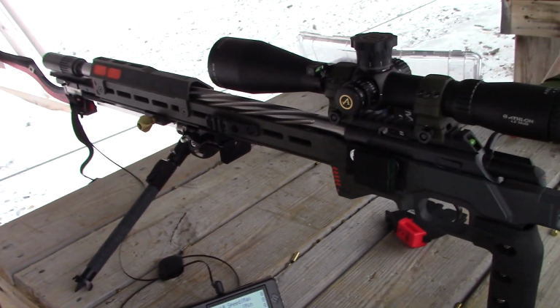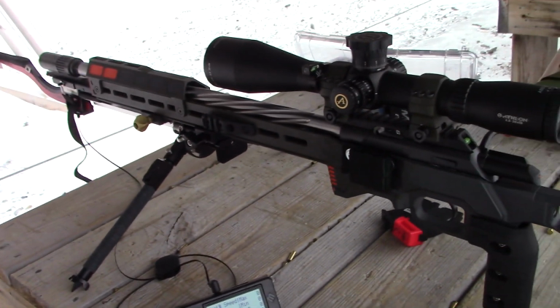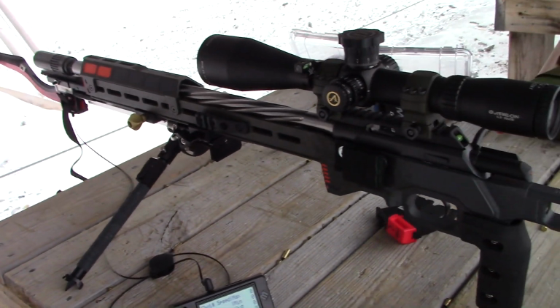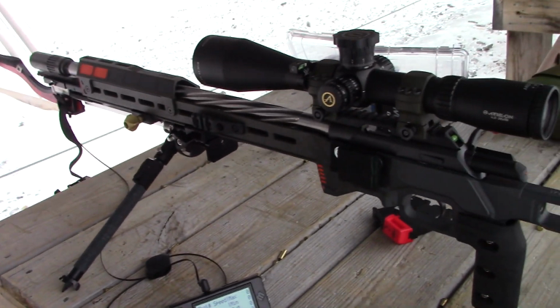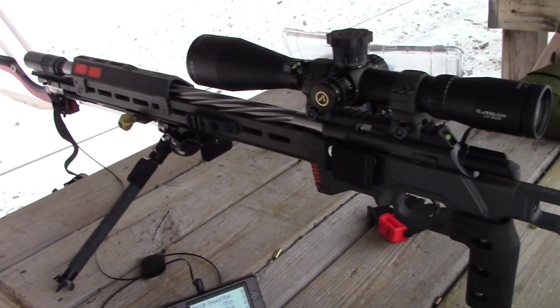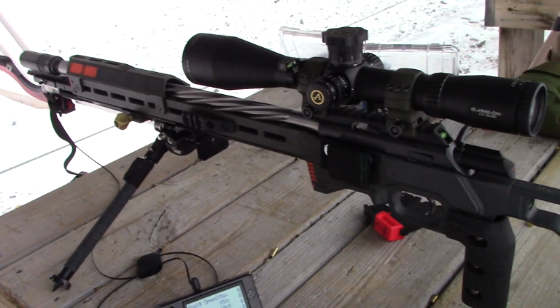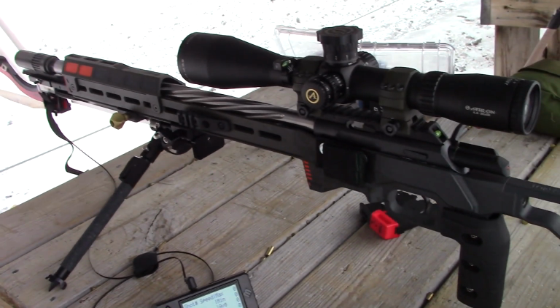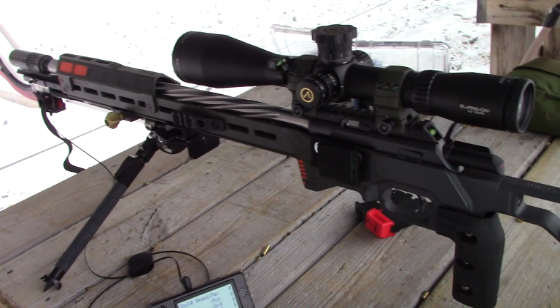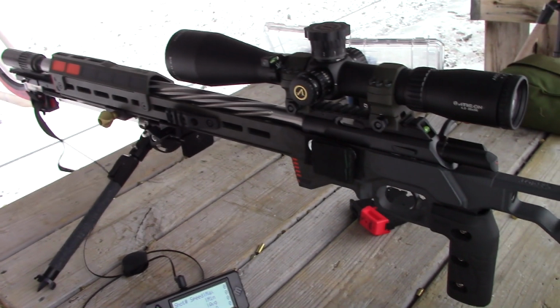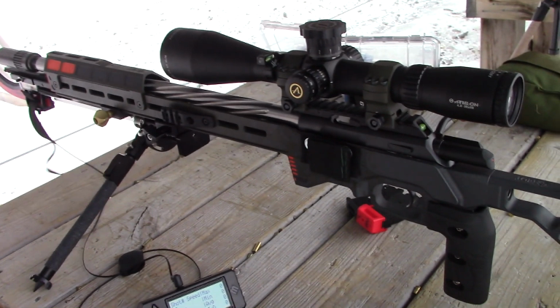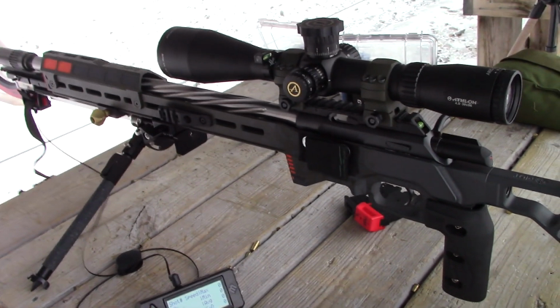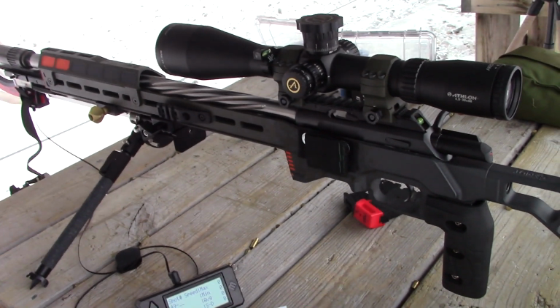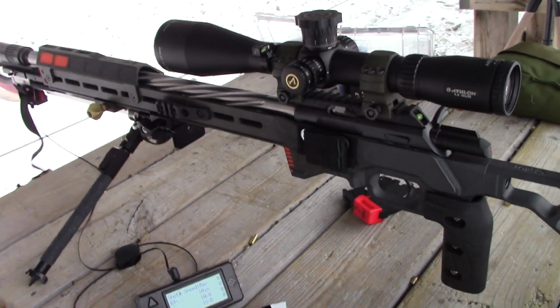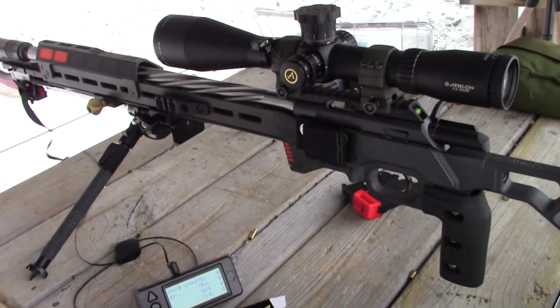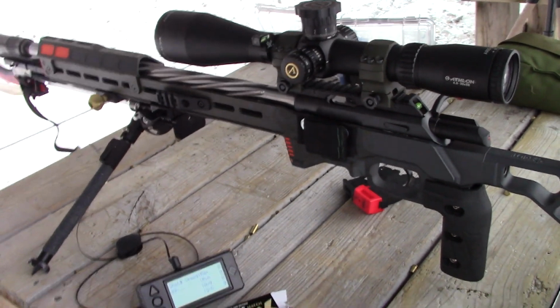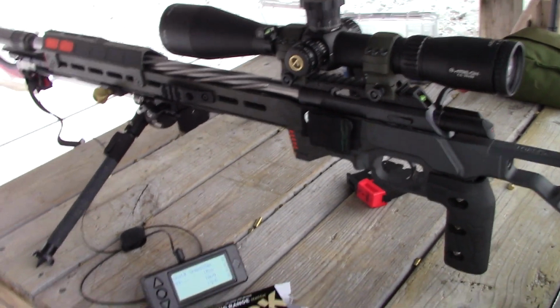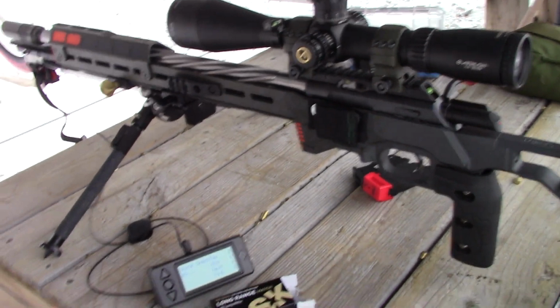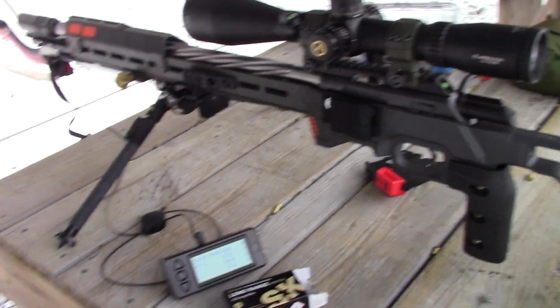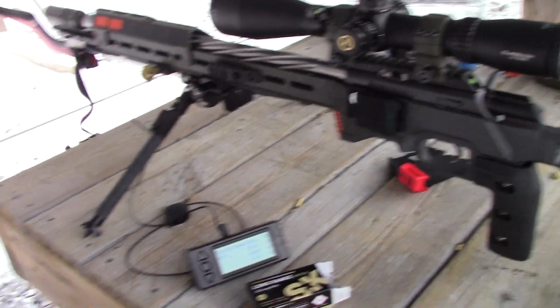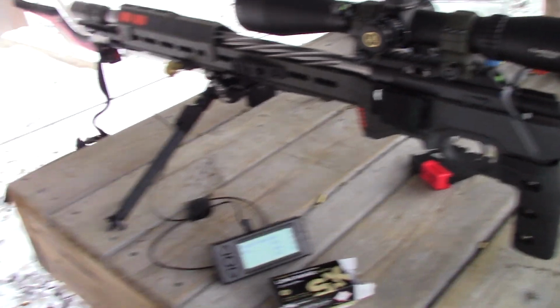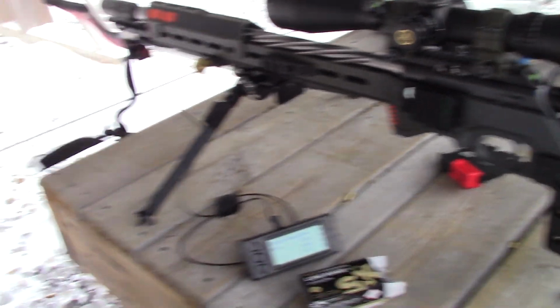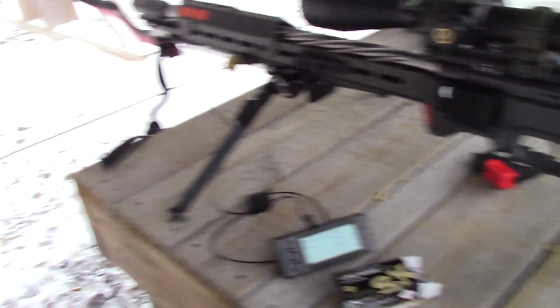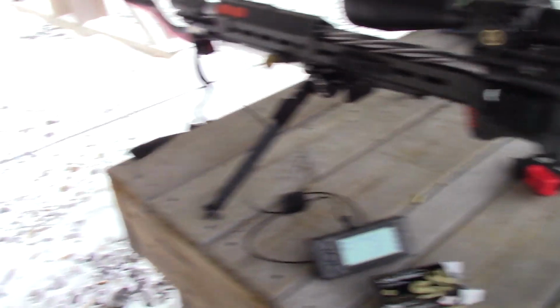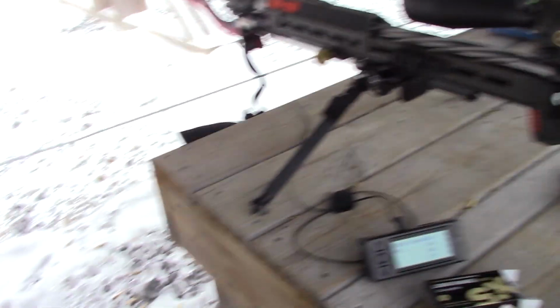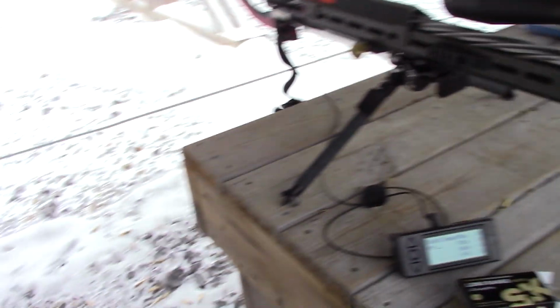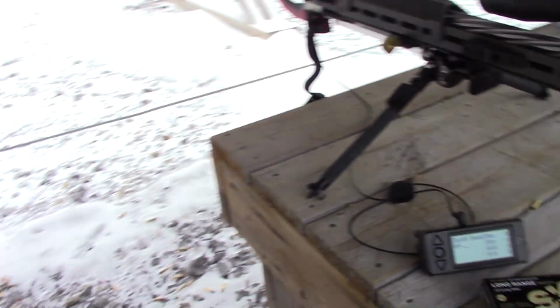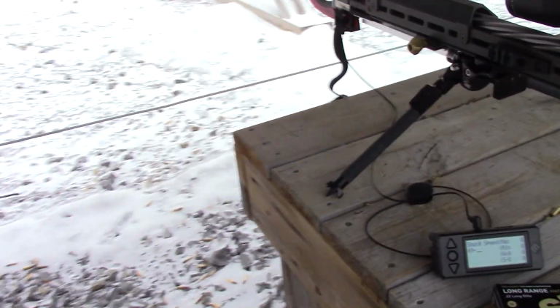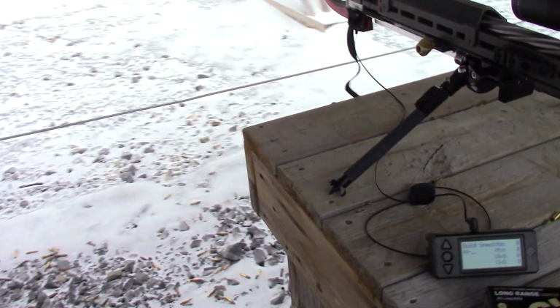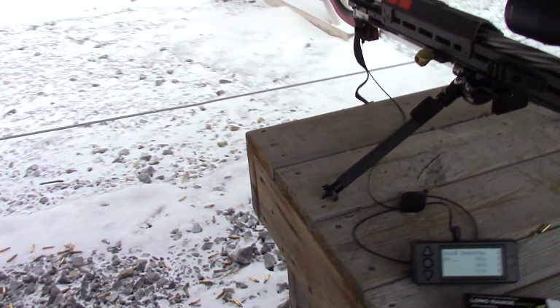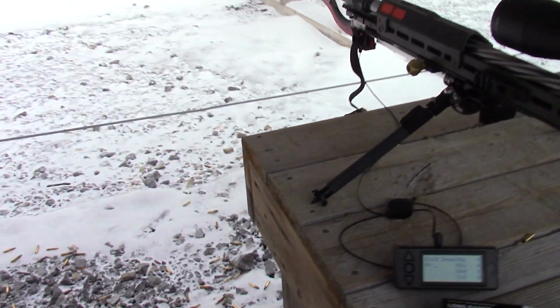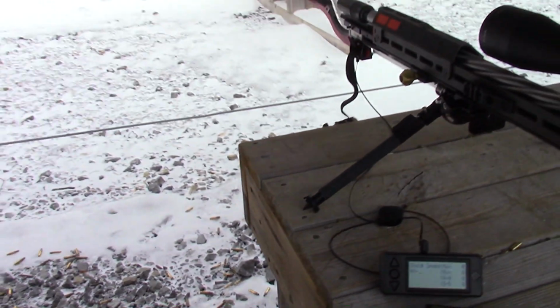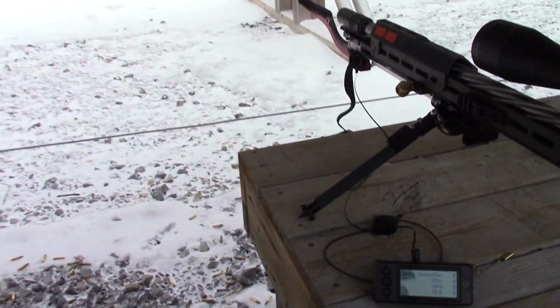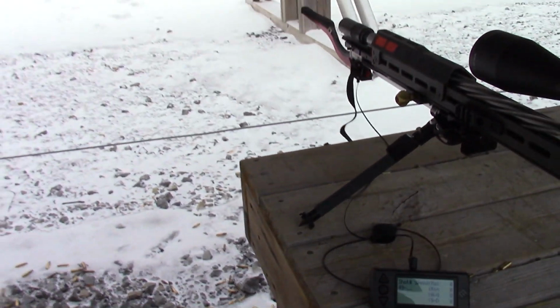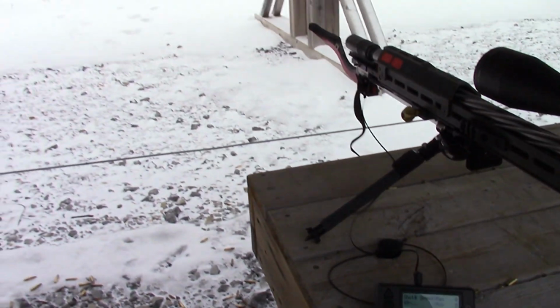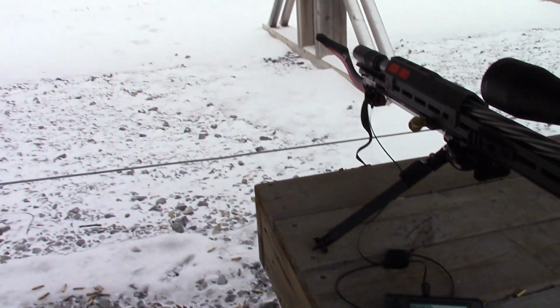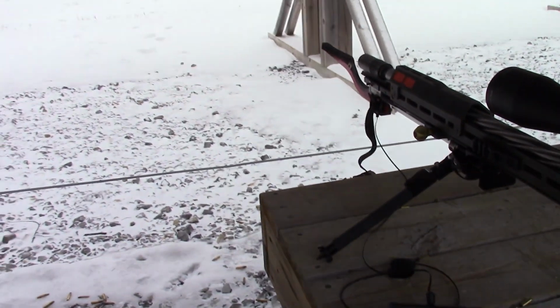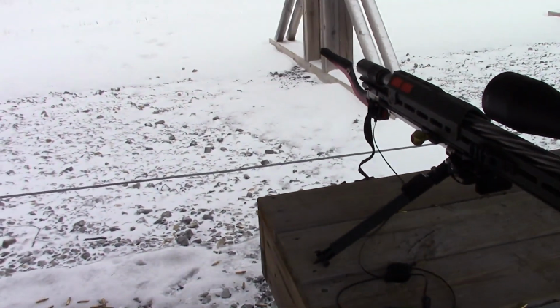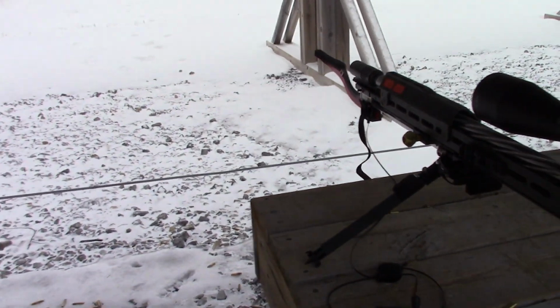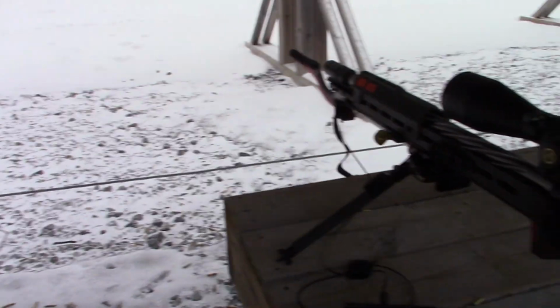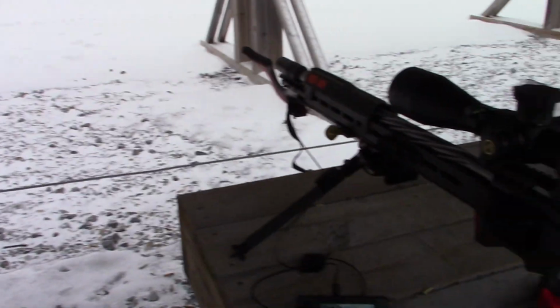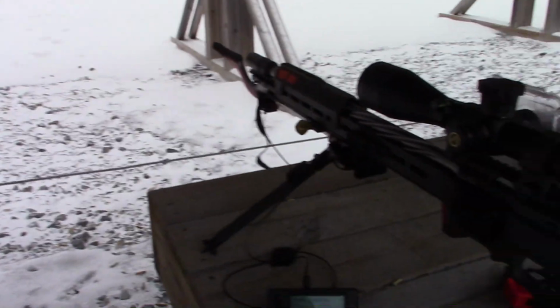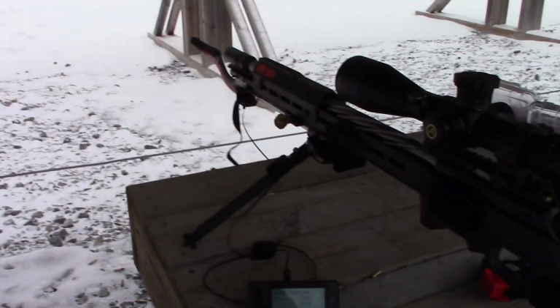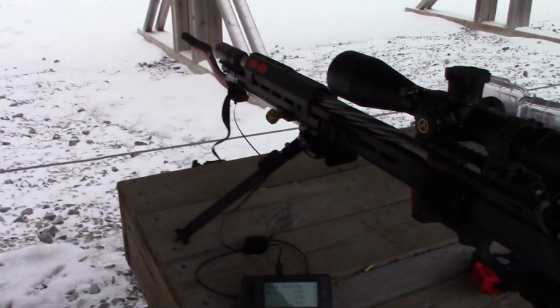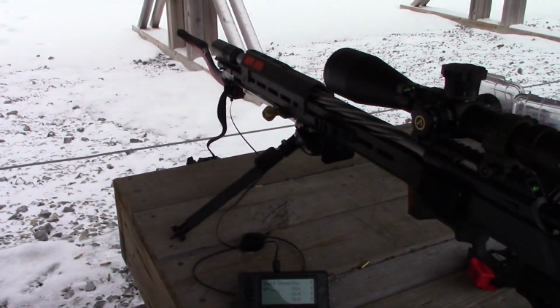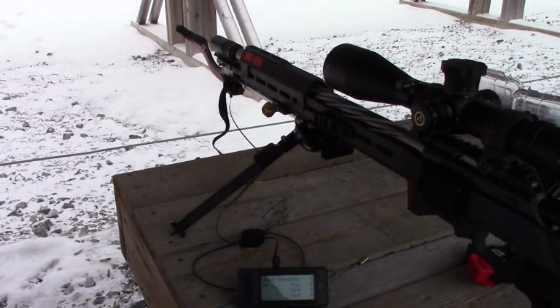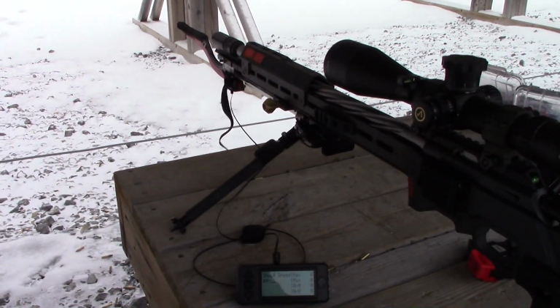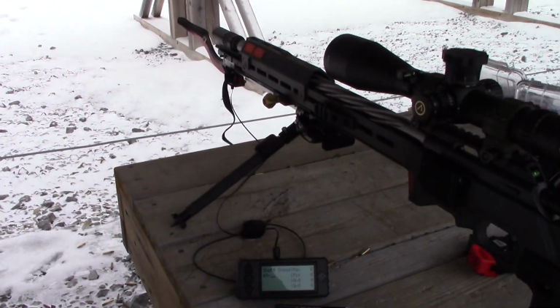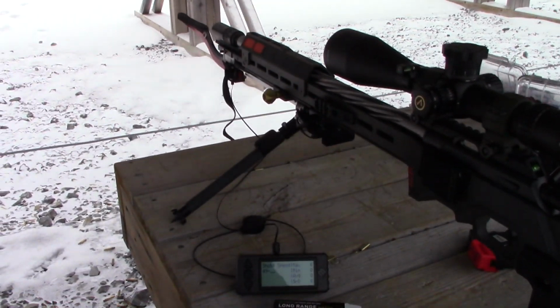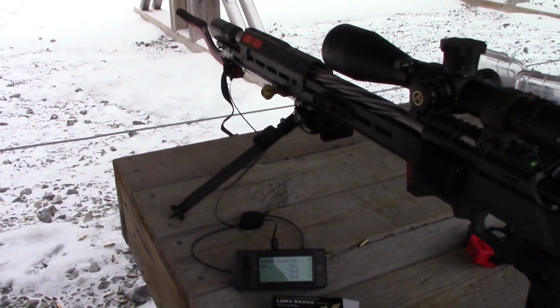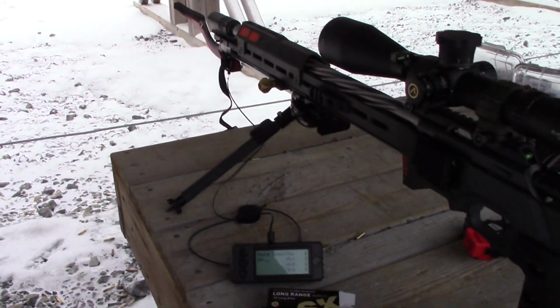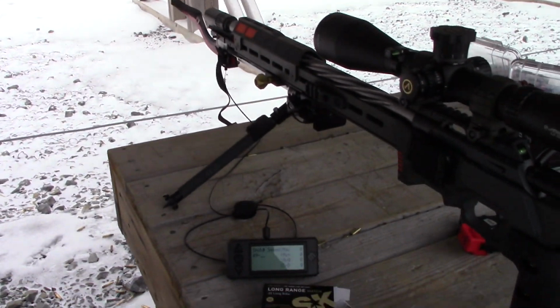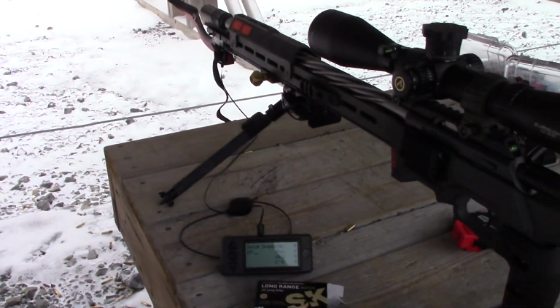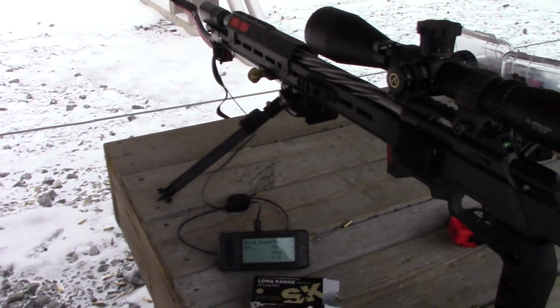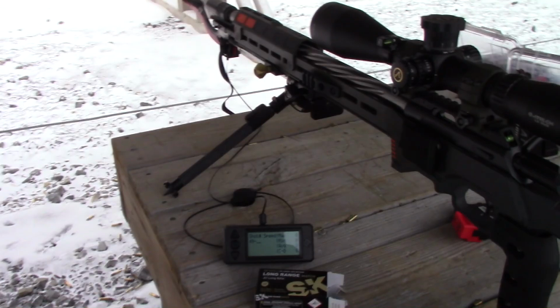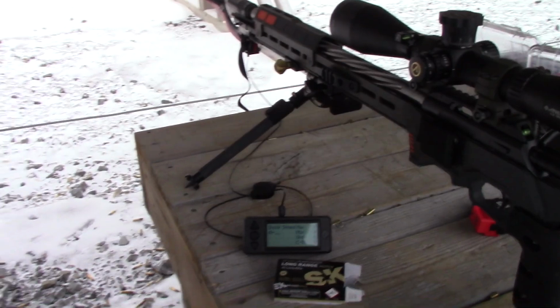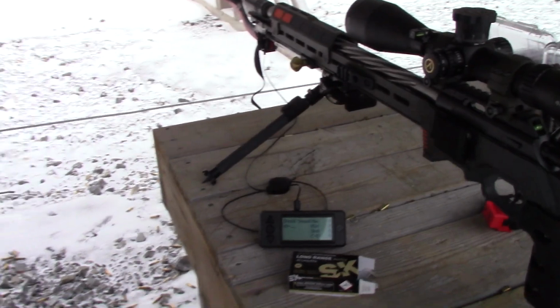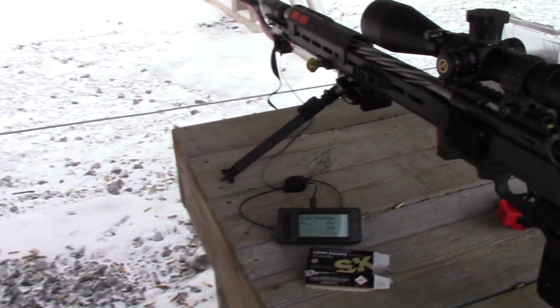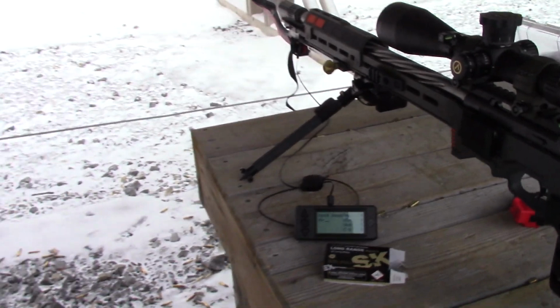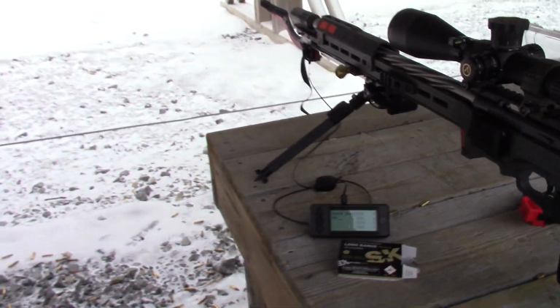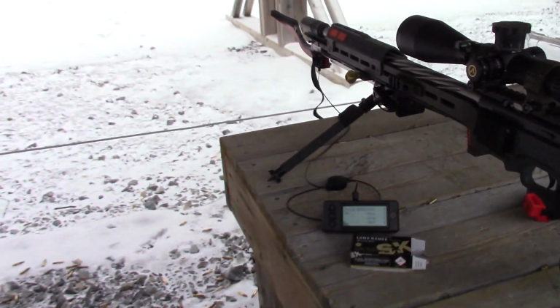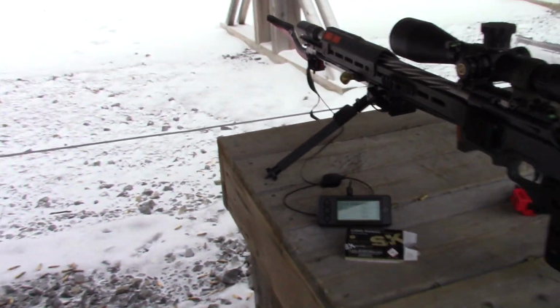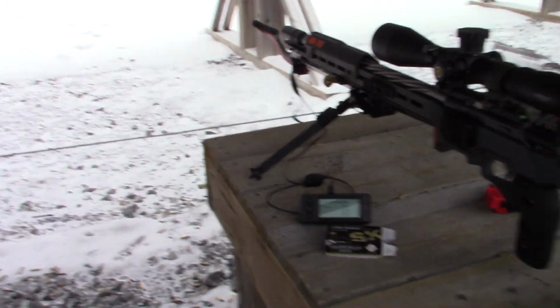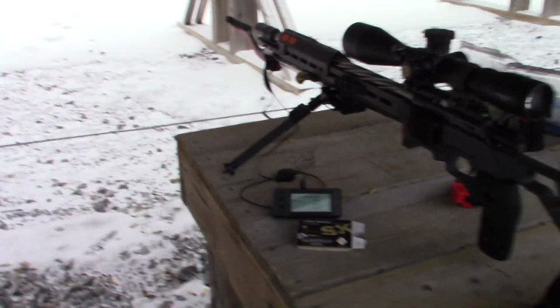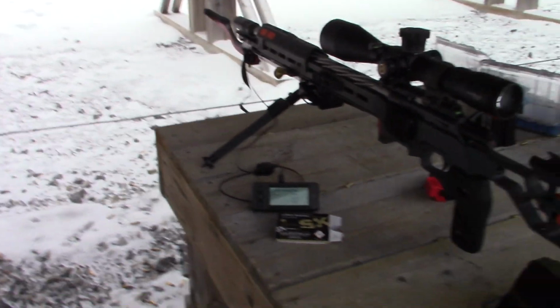This isn't going to be a video comparing the rifles in terms of accuracy, especially not on a day like today. More or less, we're just gathering drop data.